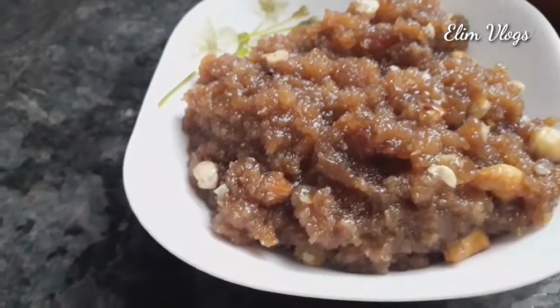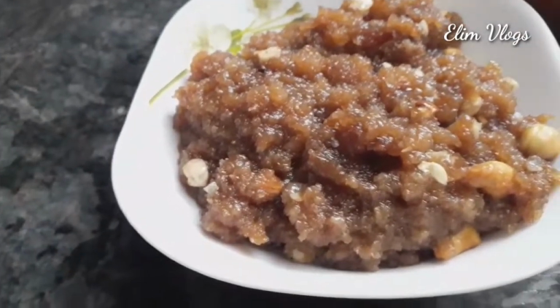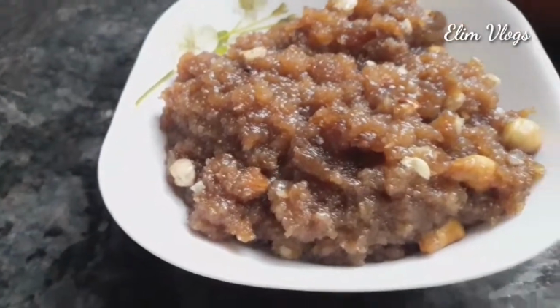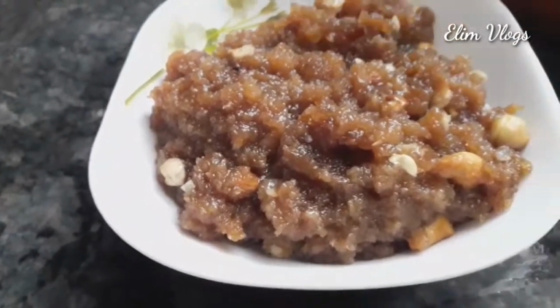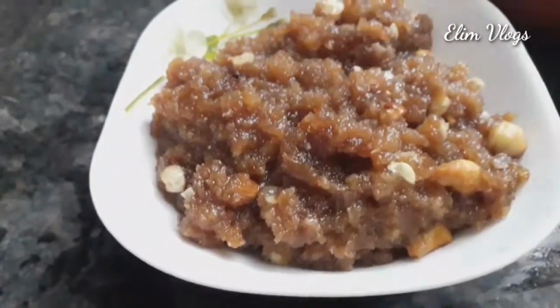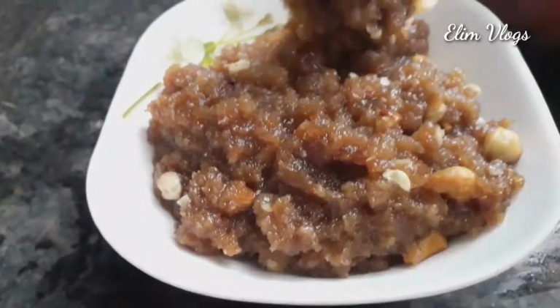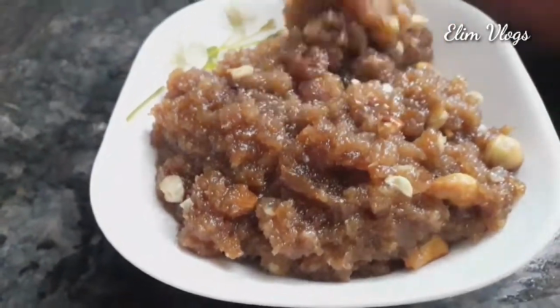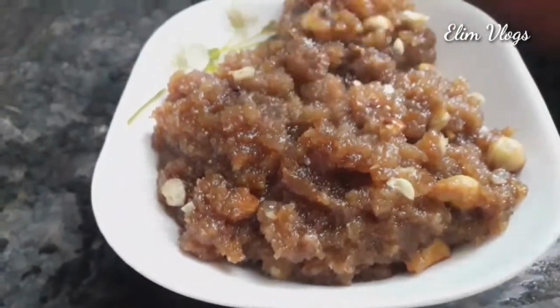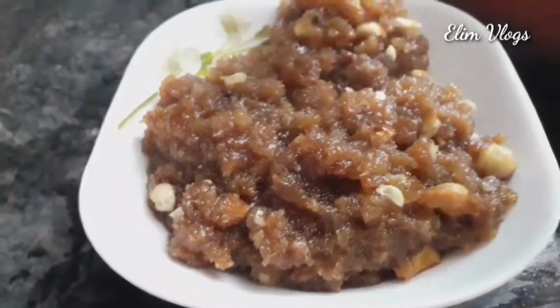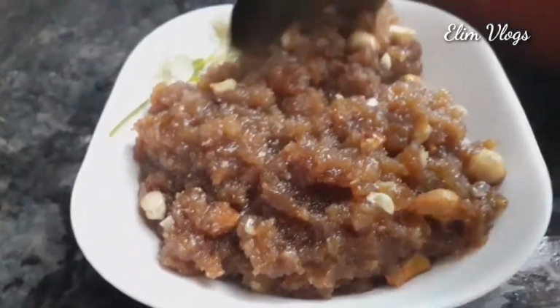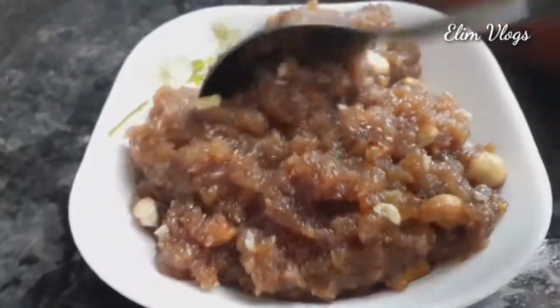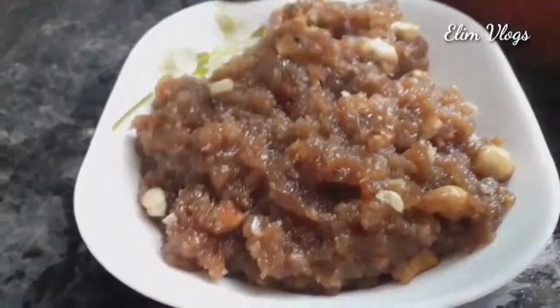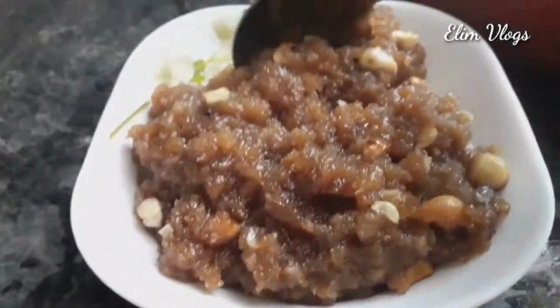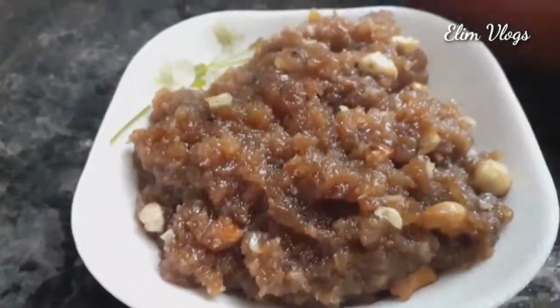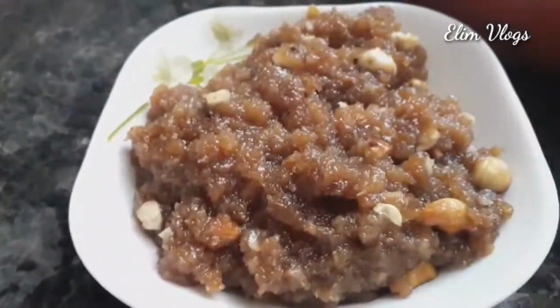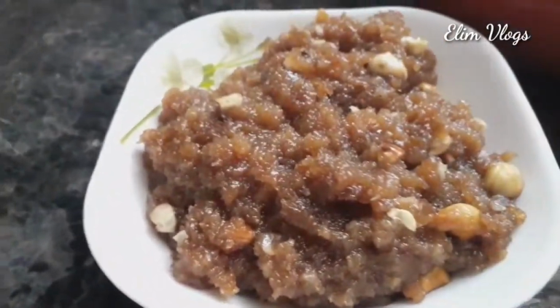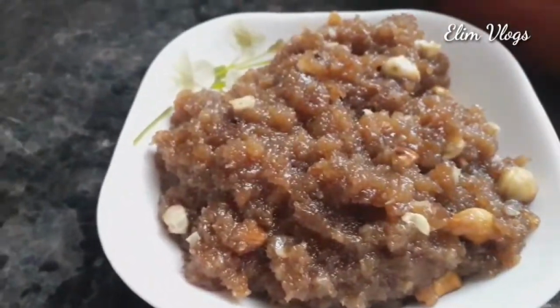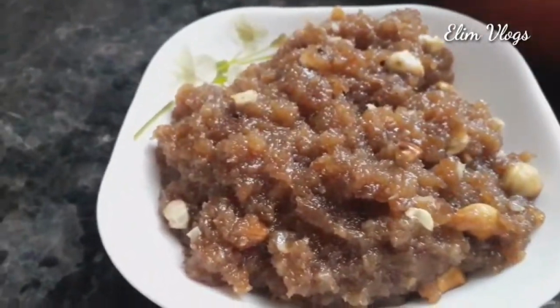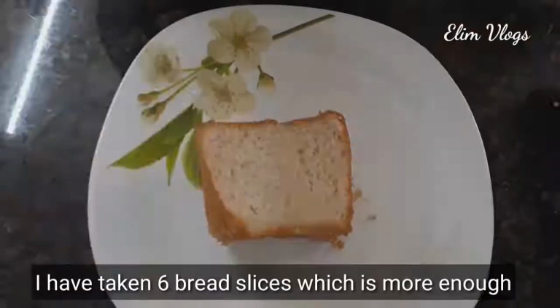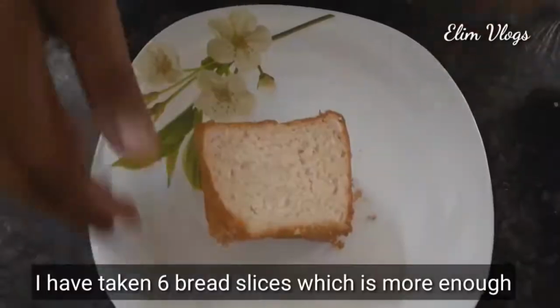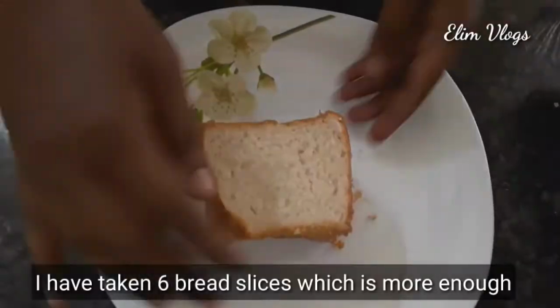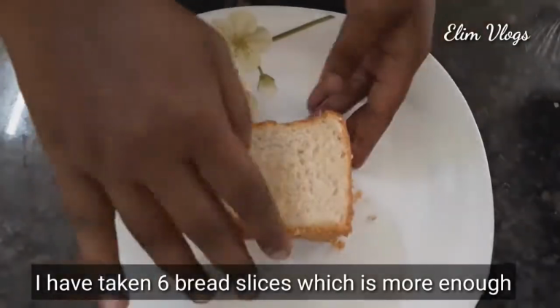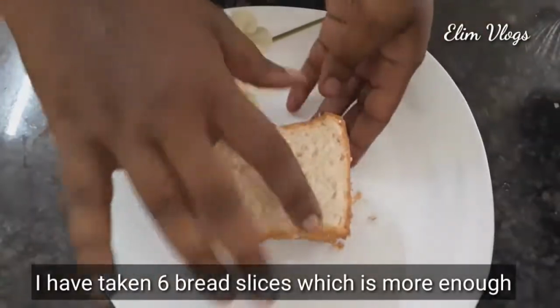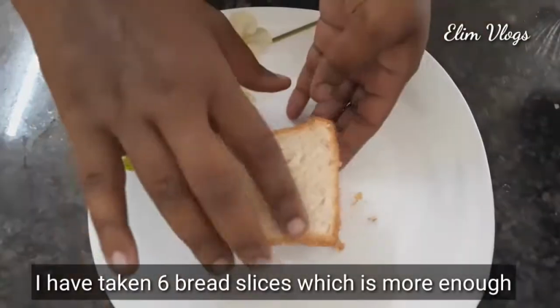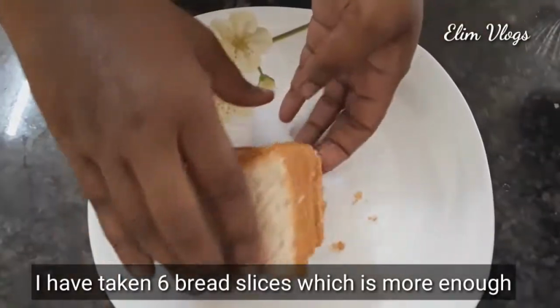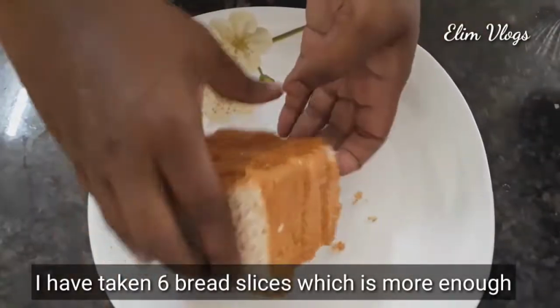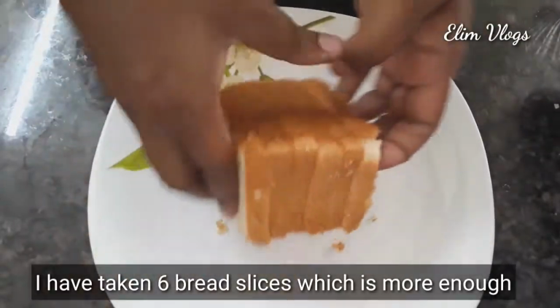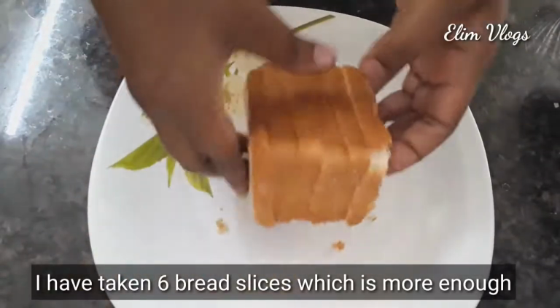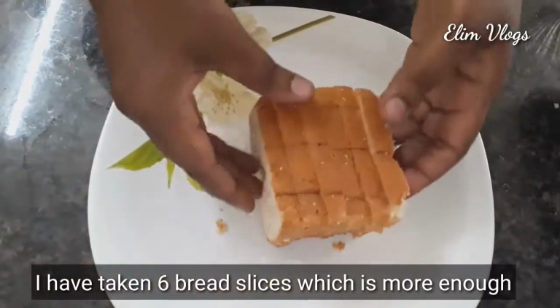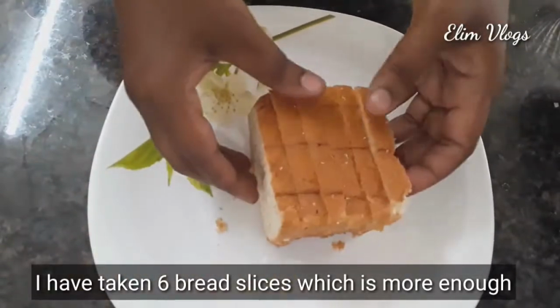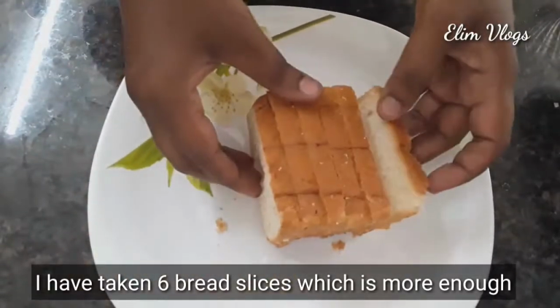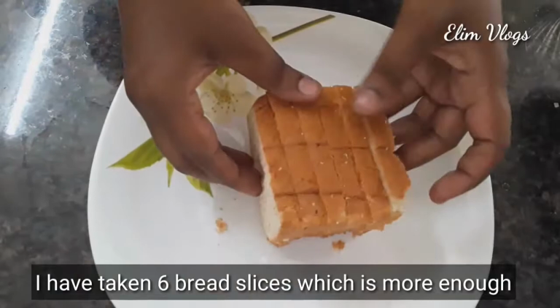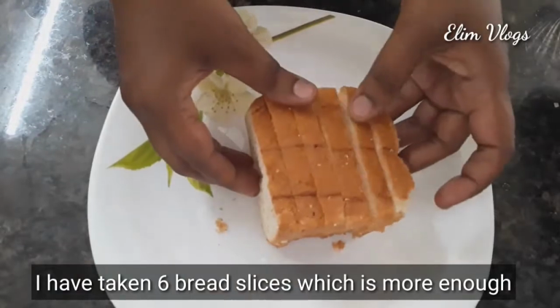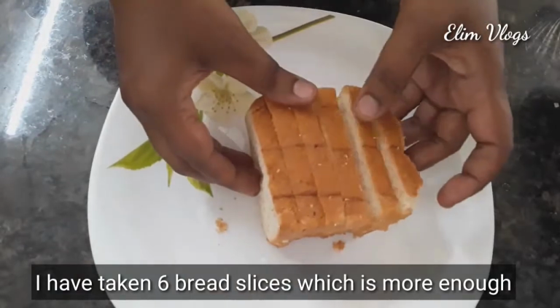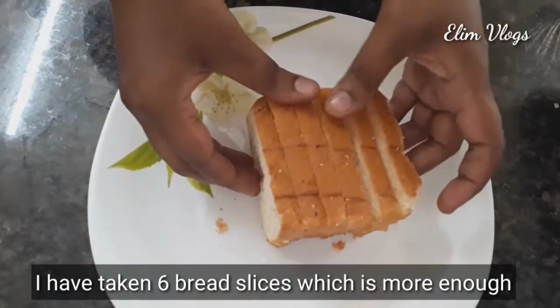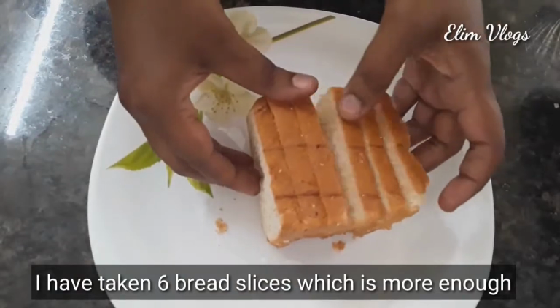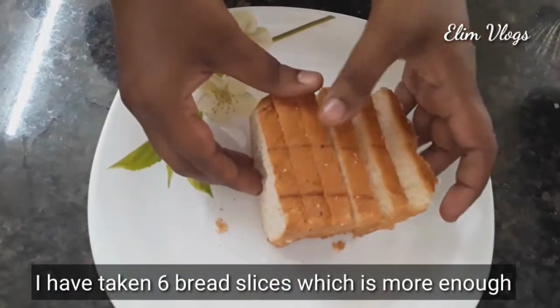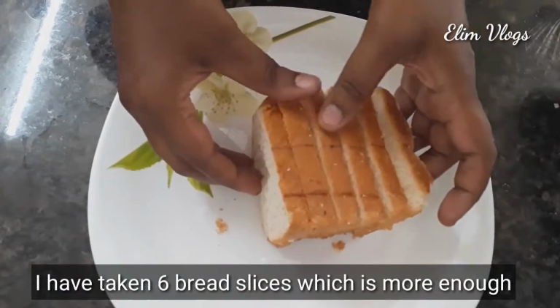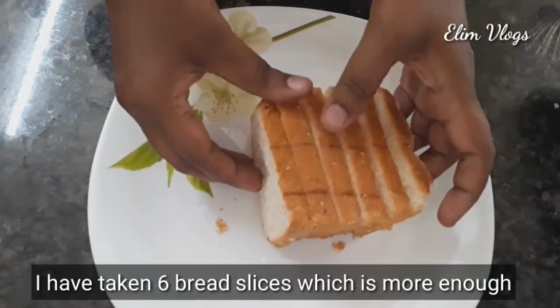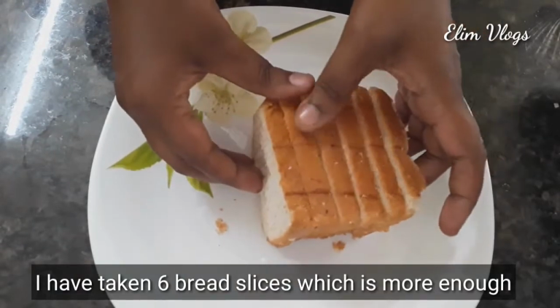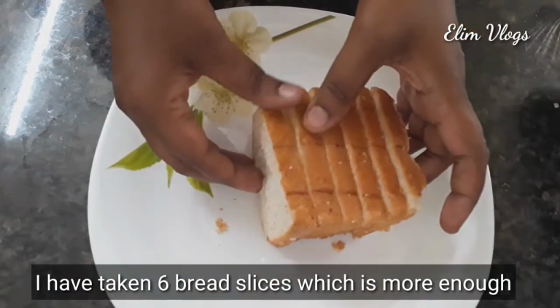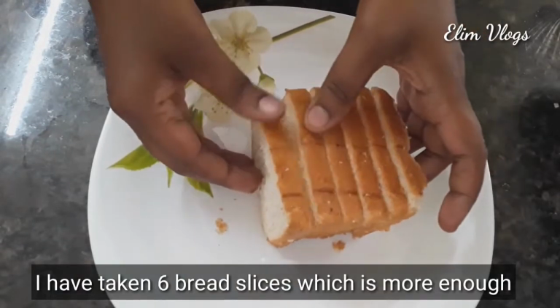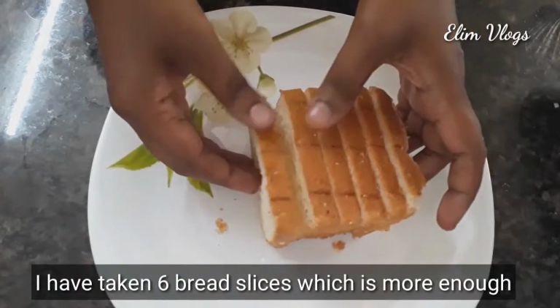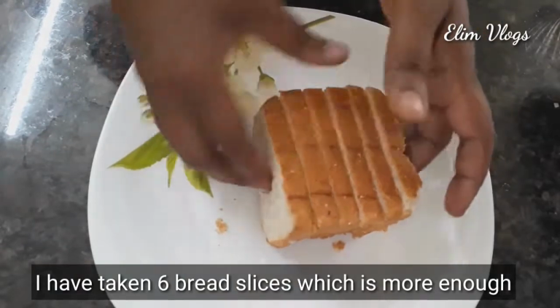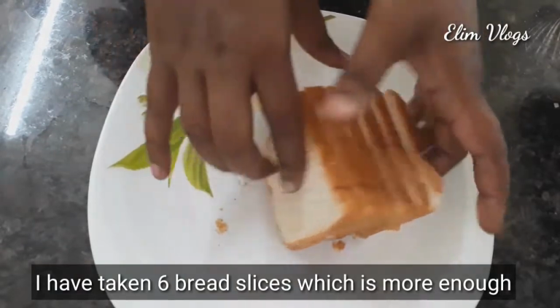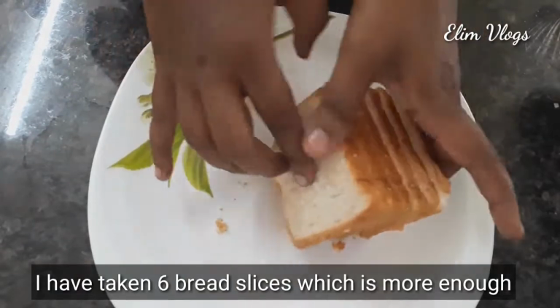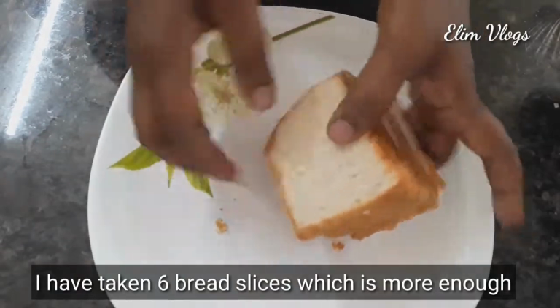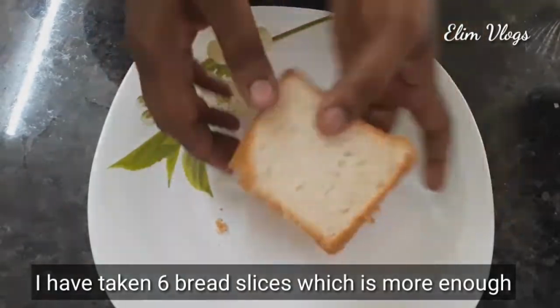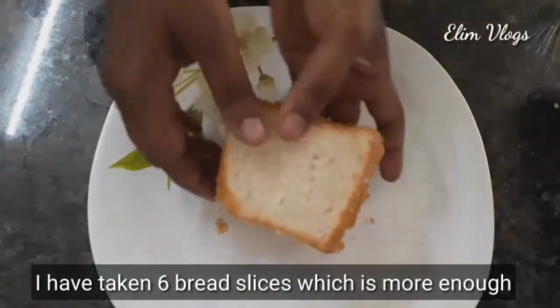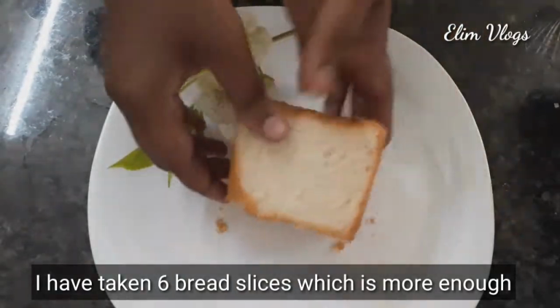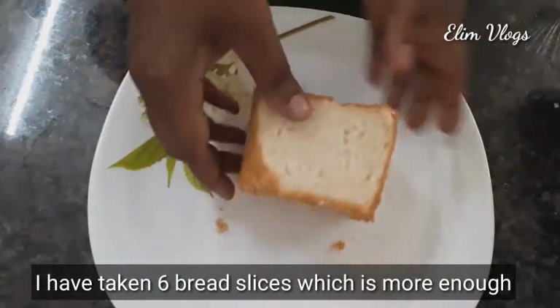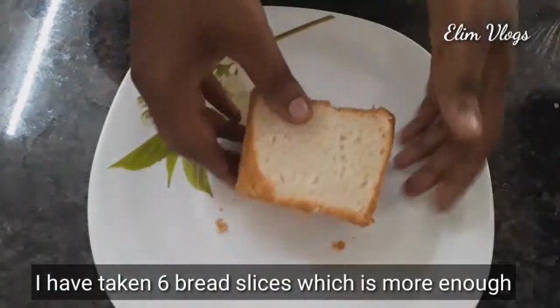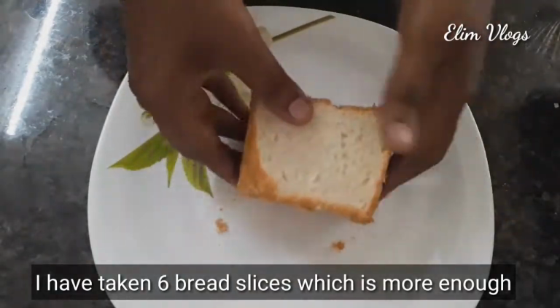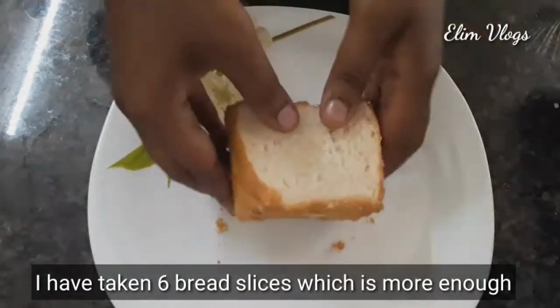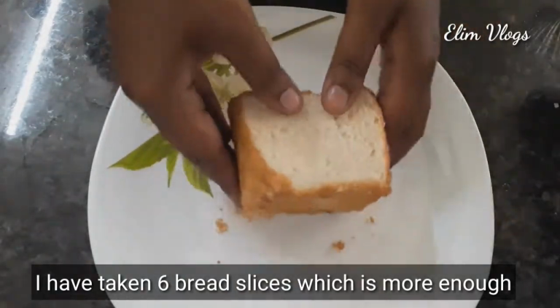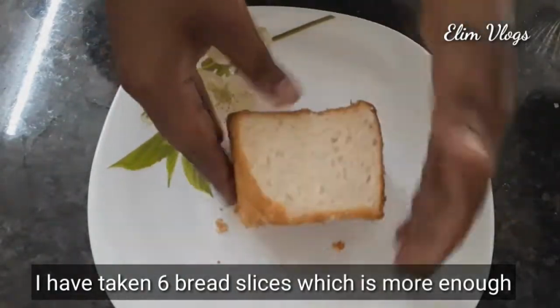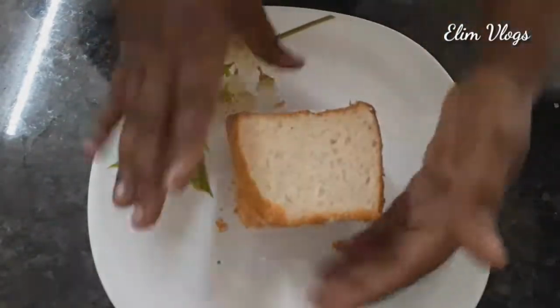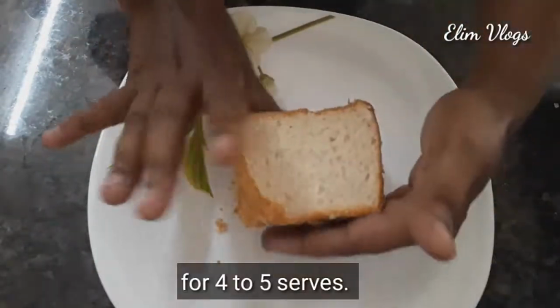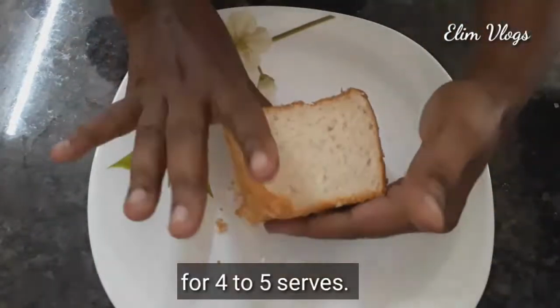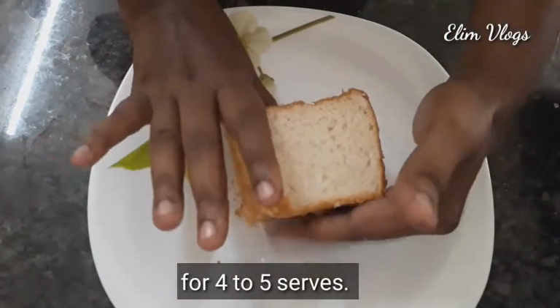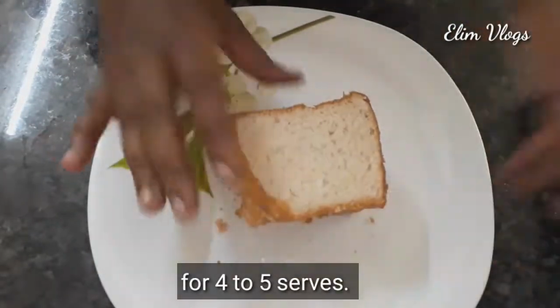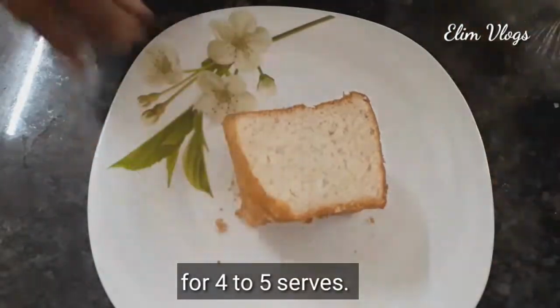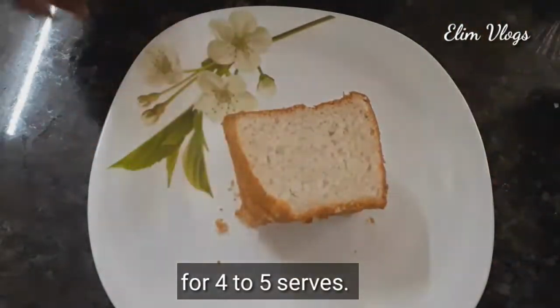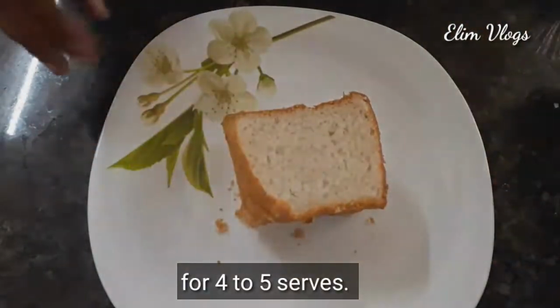Let's go to the video. I am going to show you how to cook bread in this video.